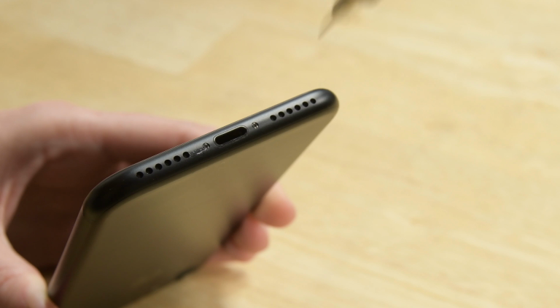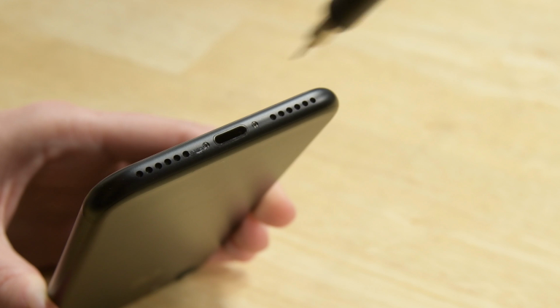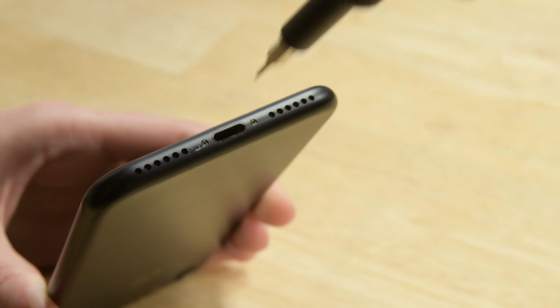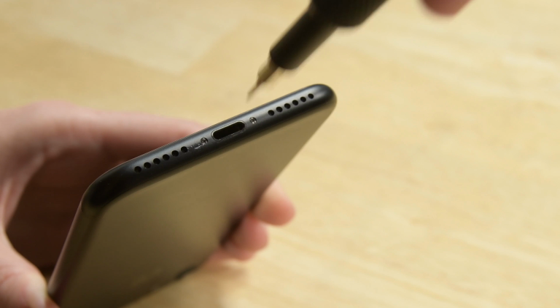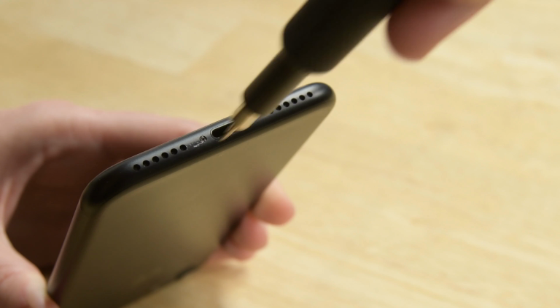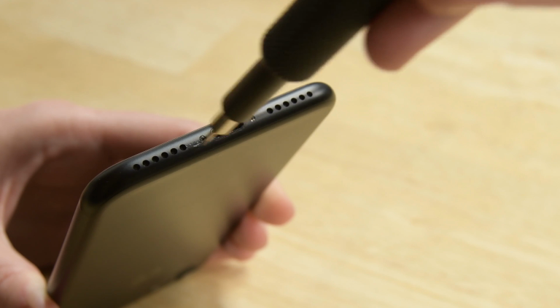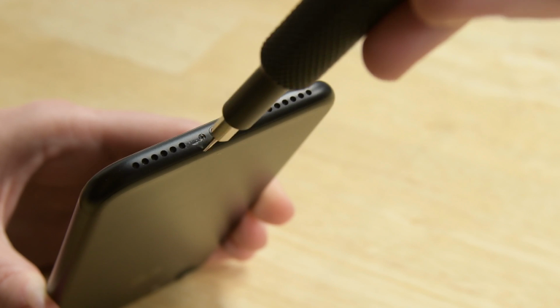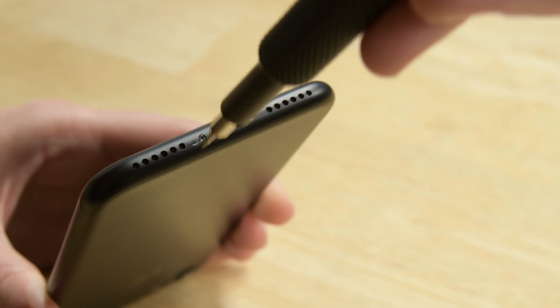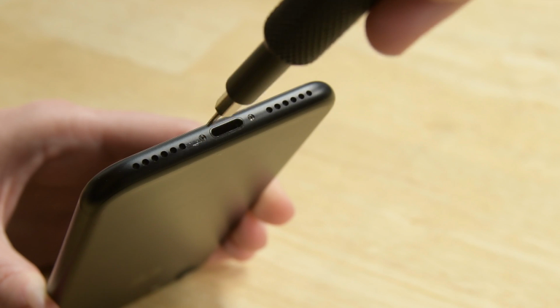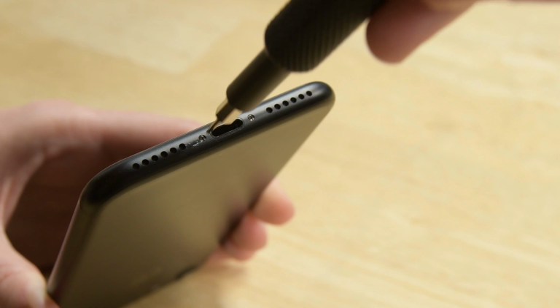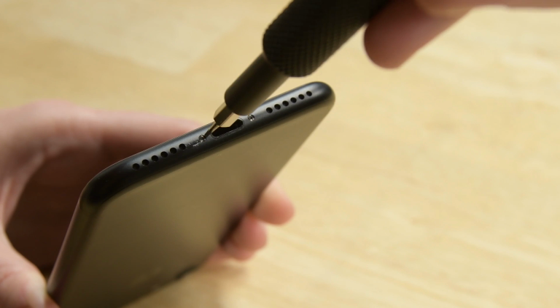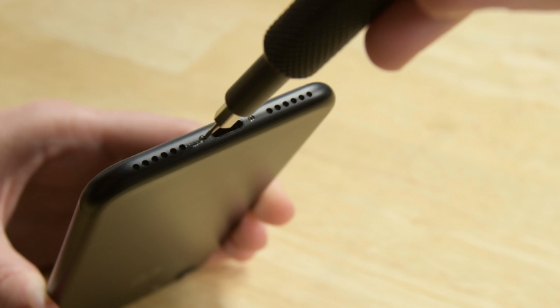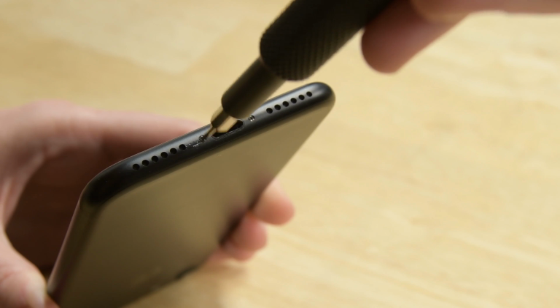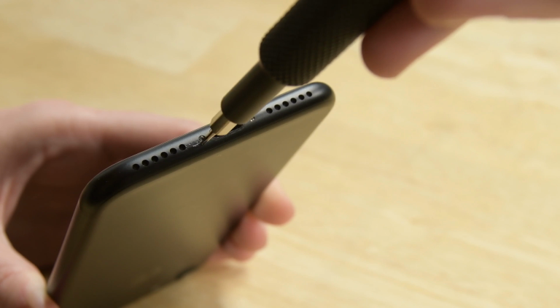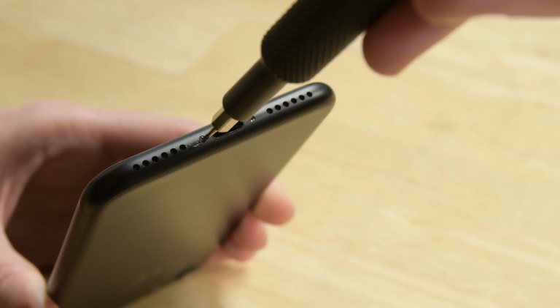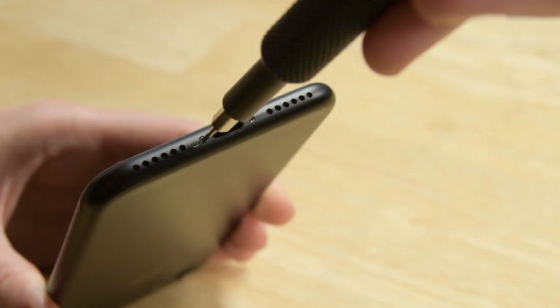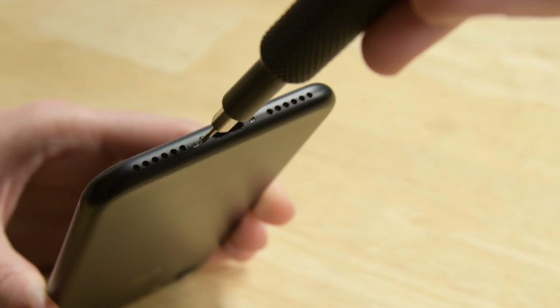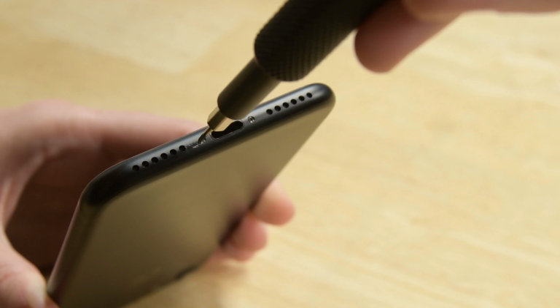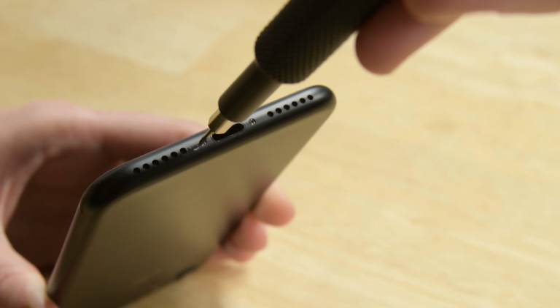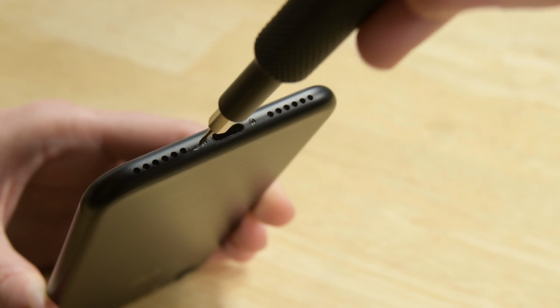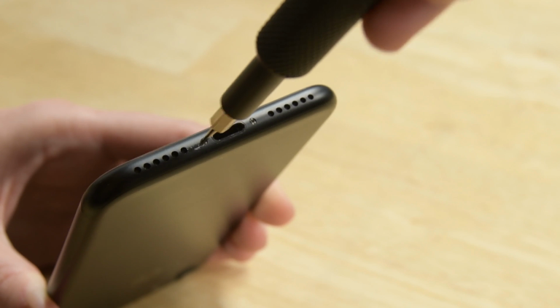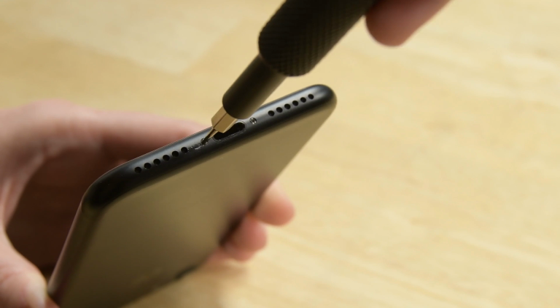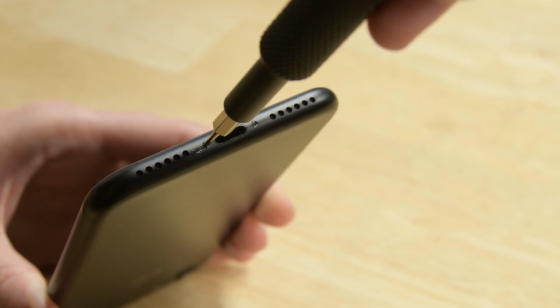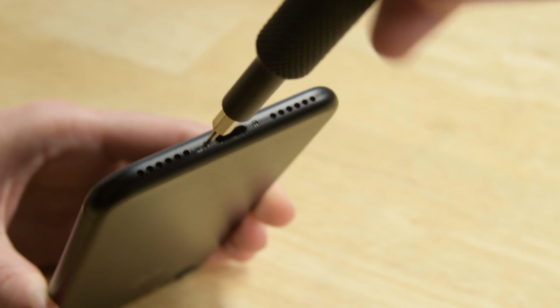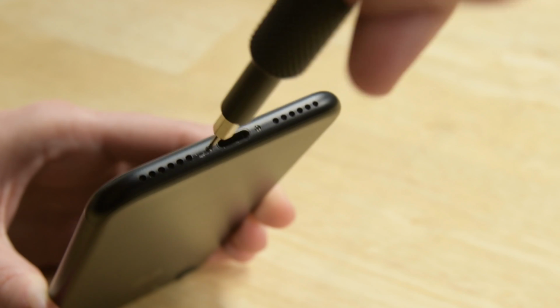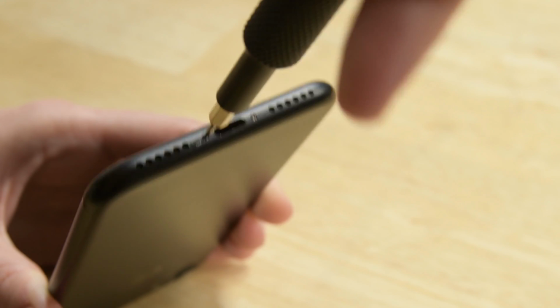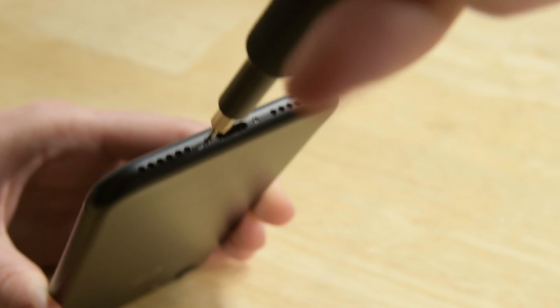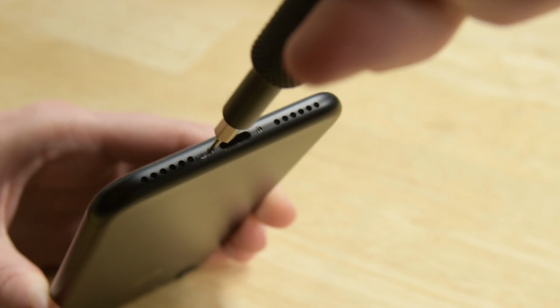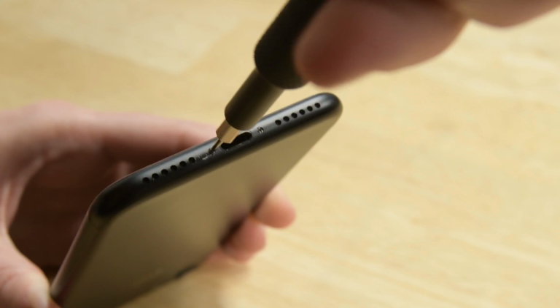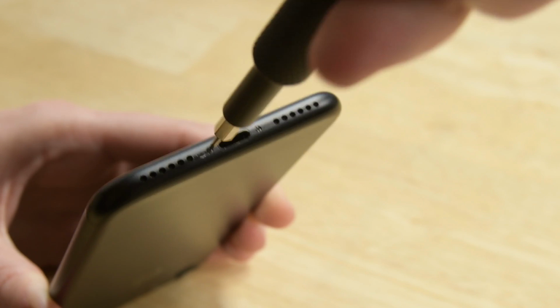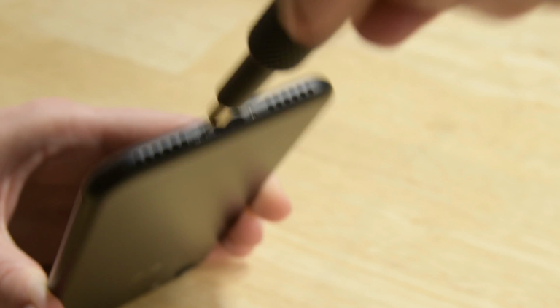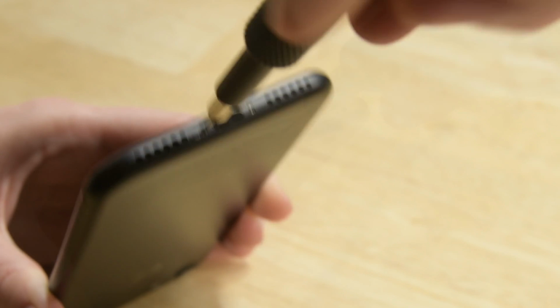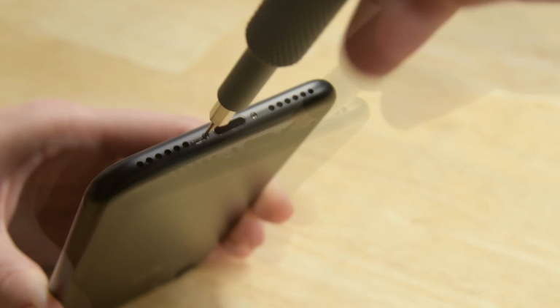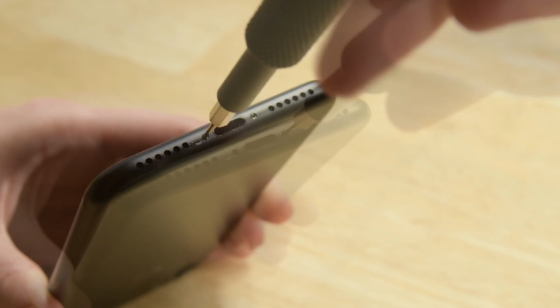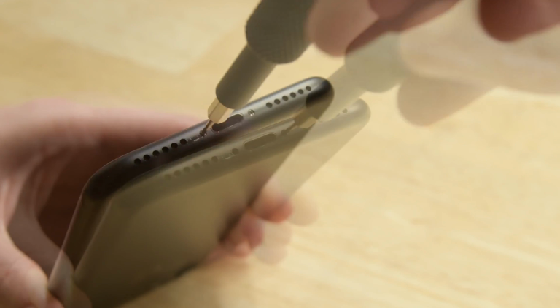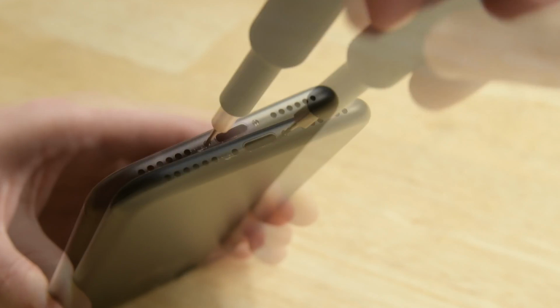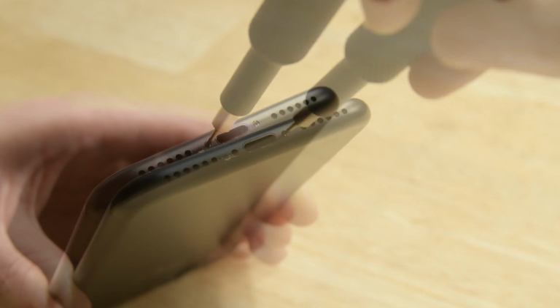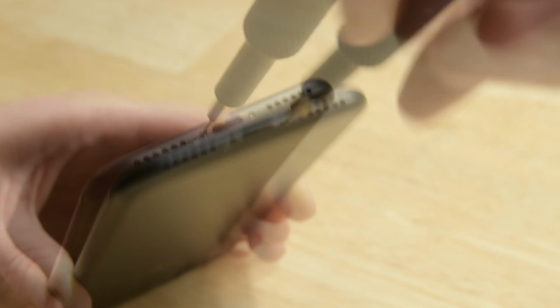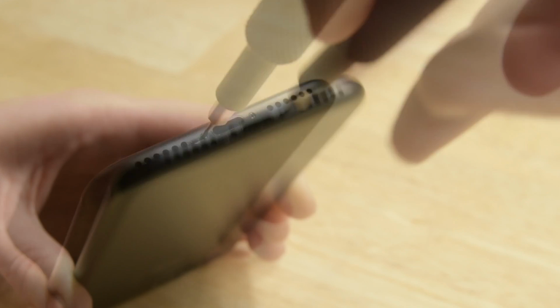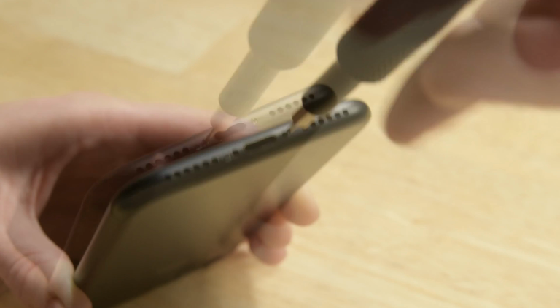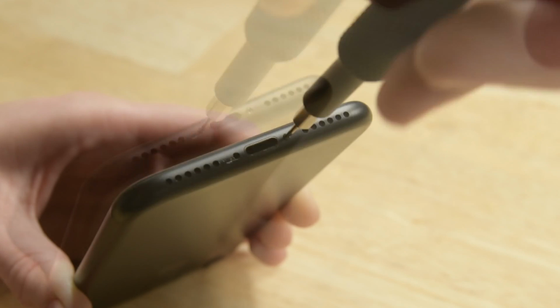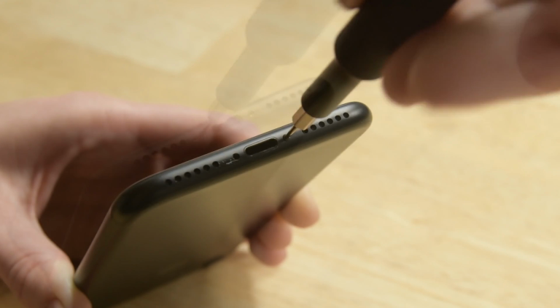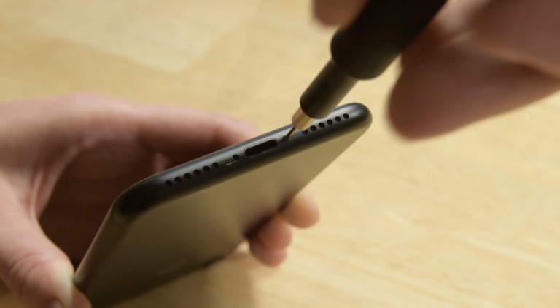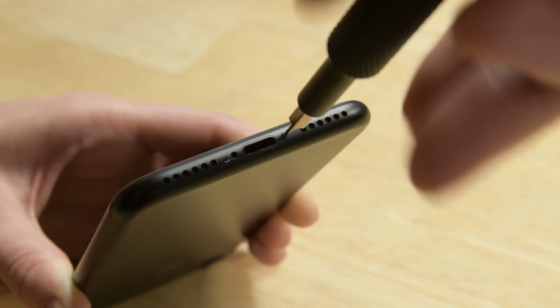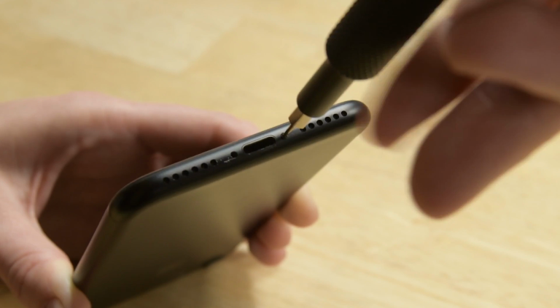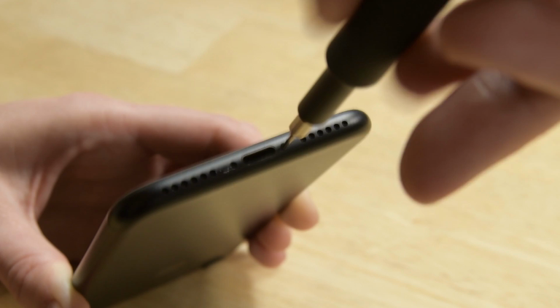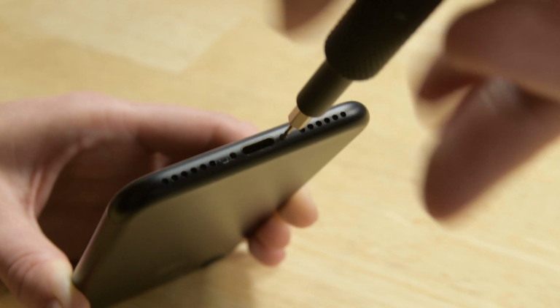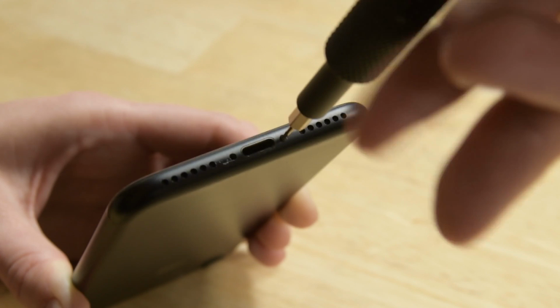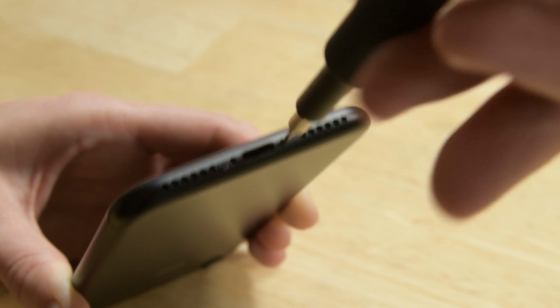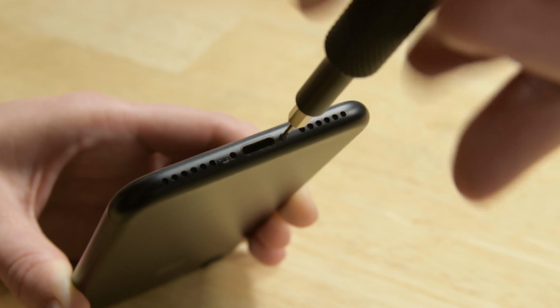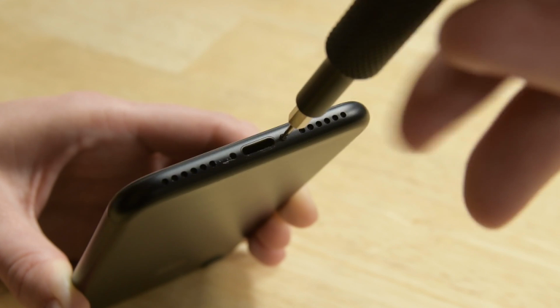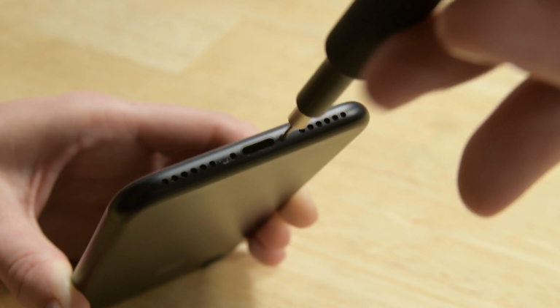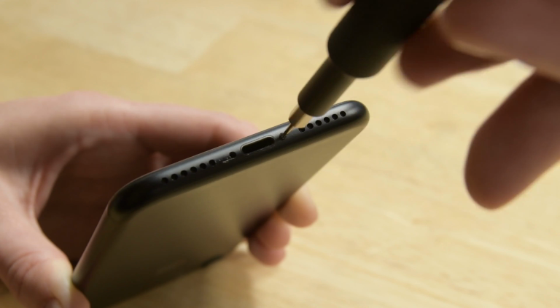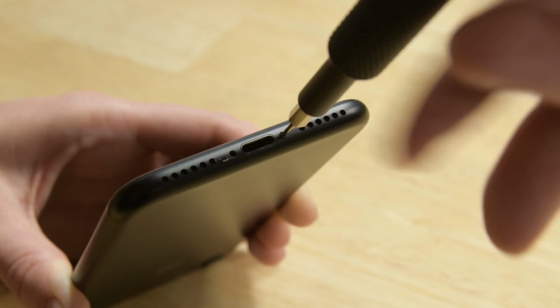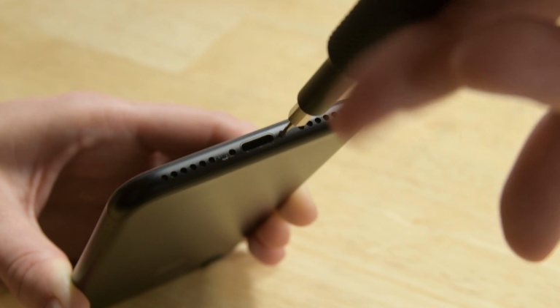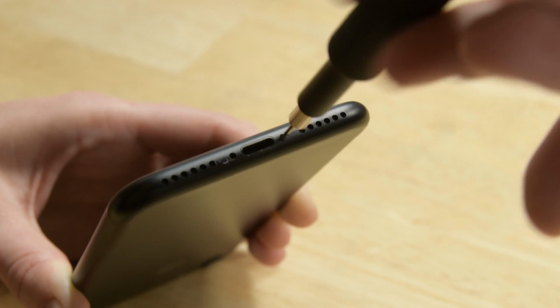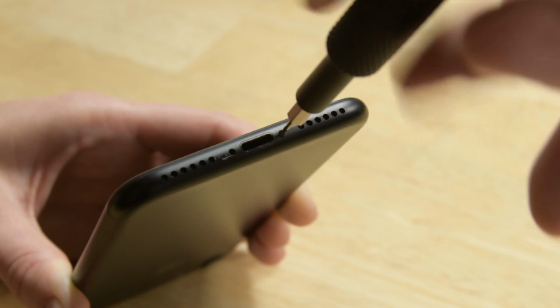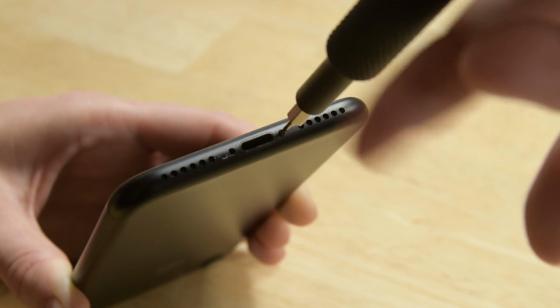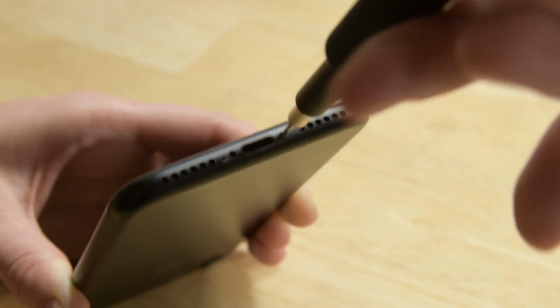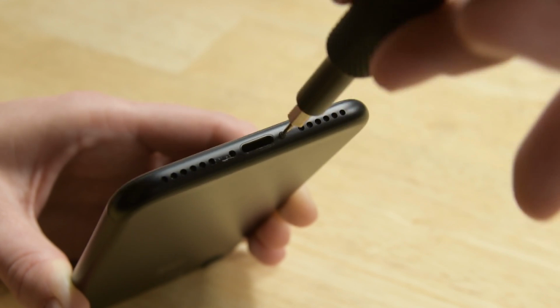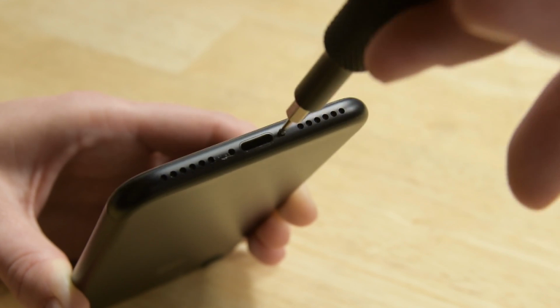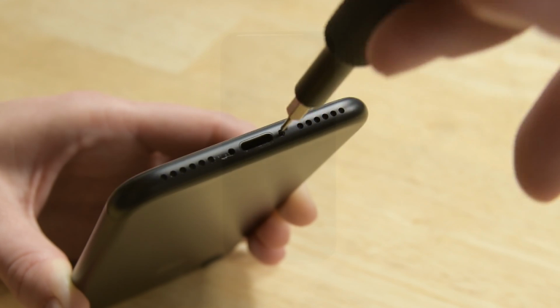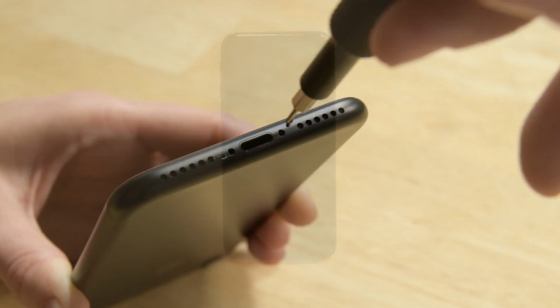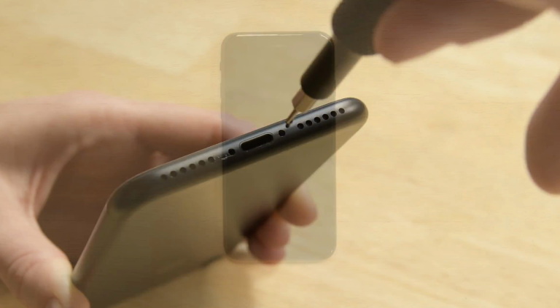As with any repair, be sure your phone is powered off before beginning. Then begin by removing the two pentalobe screws on the bottom edge of the iPhone.